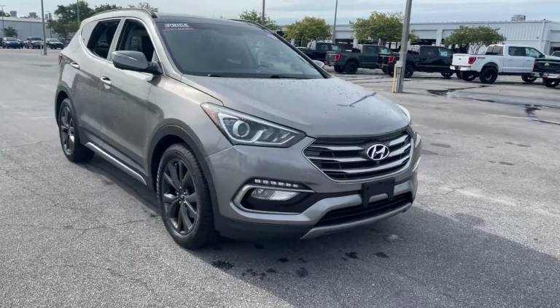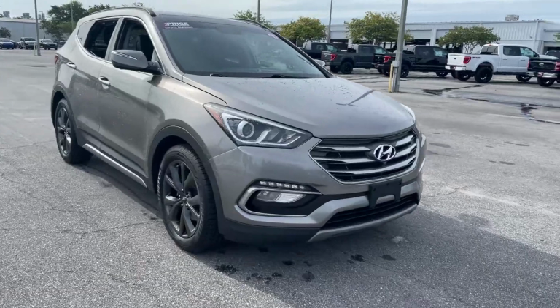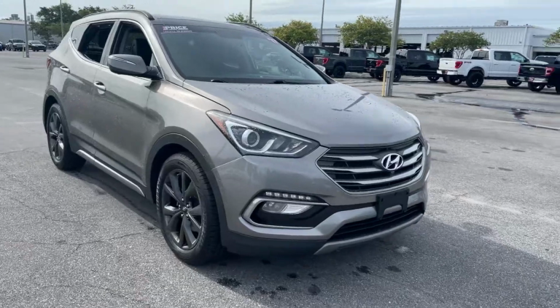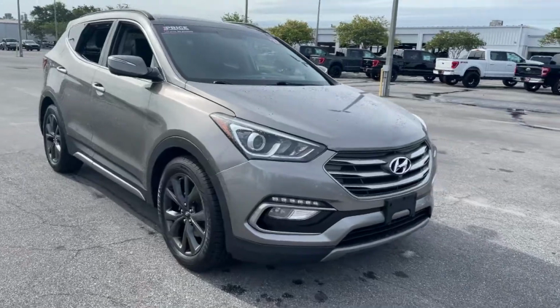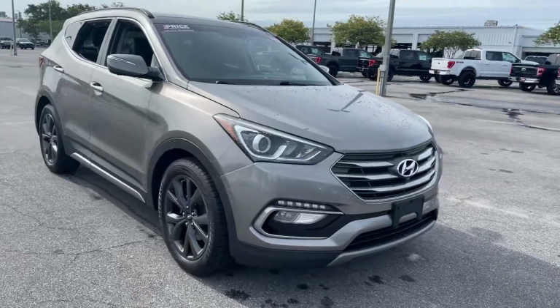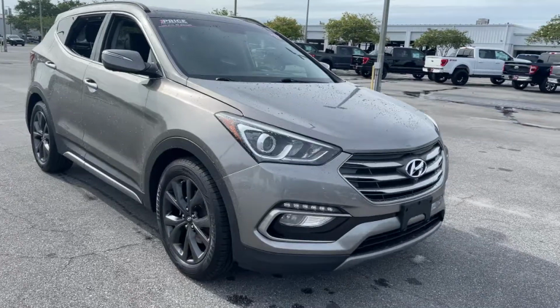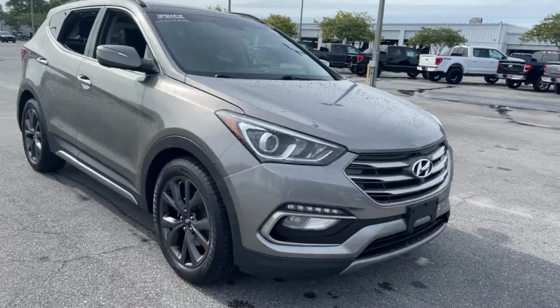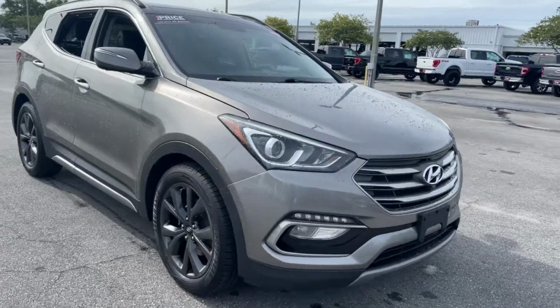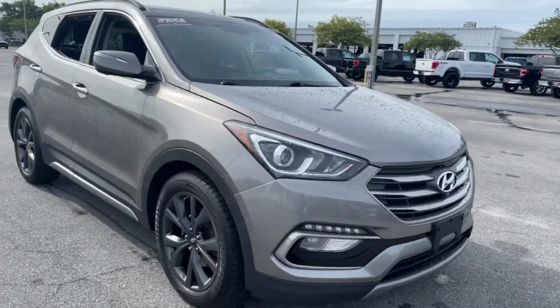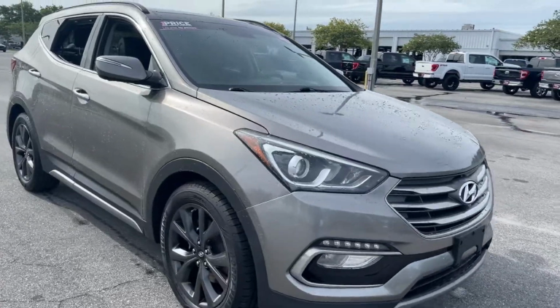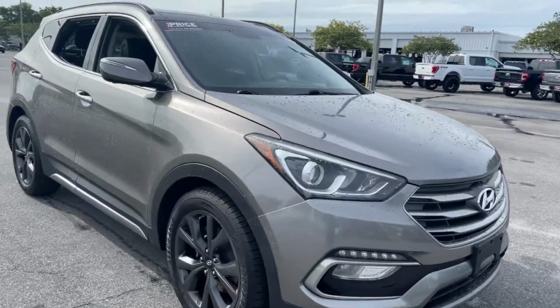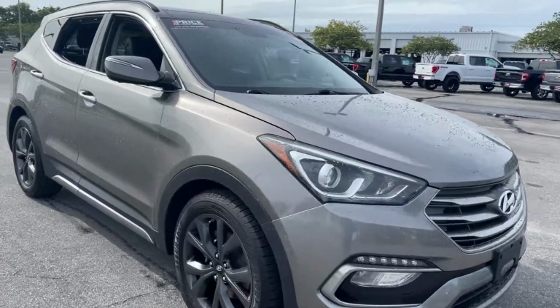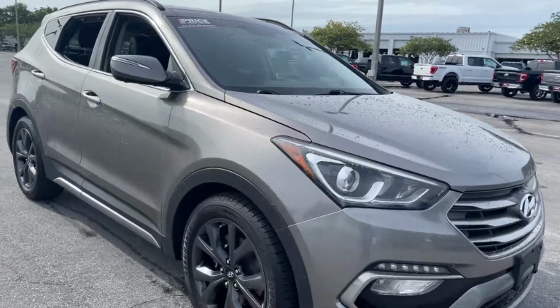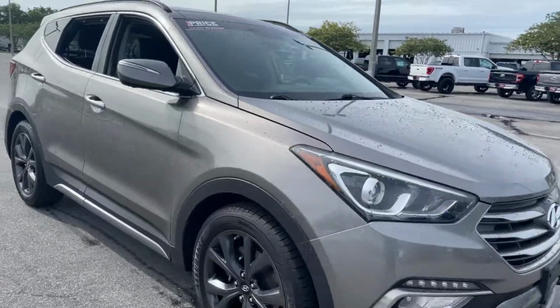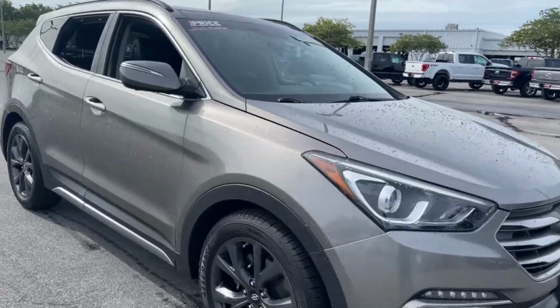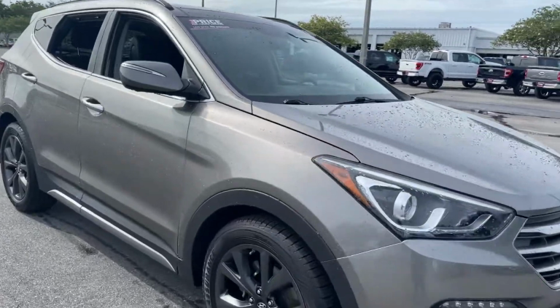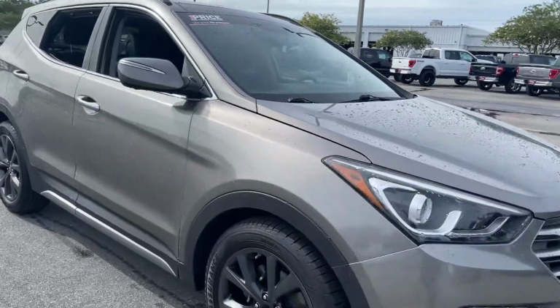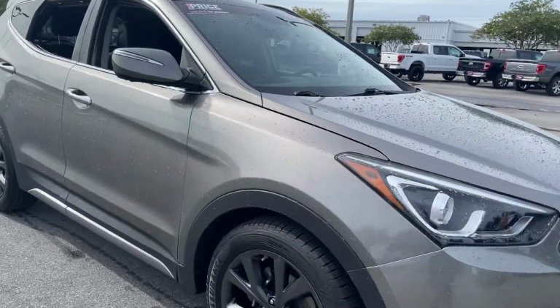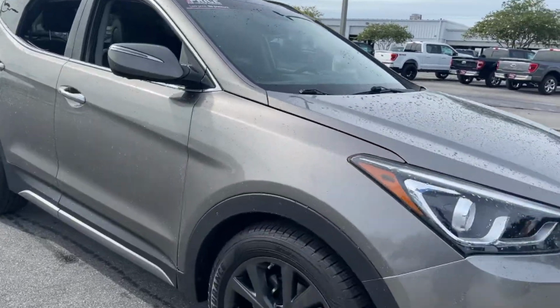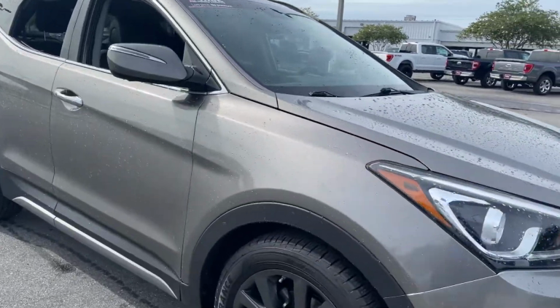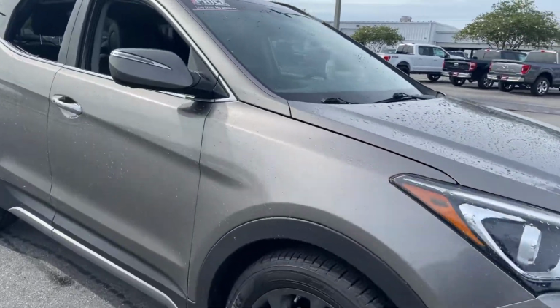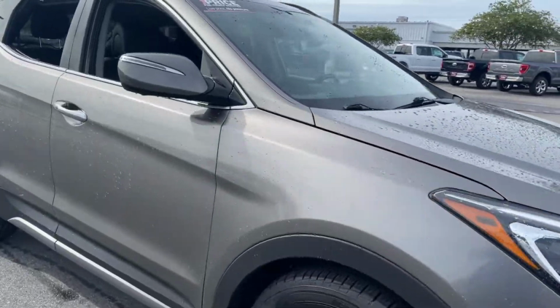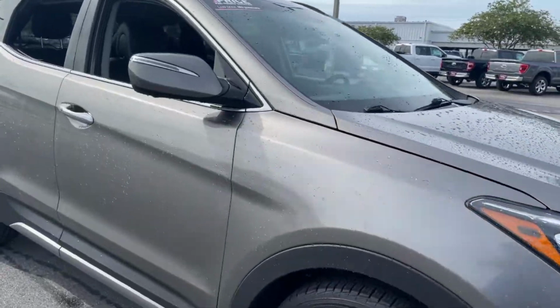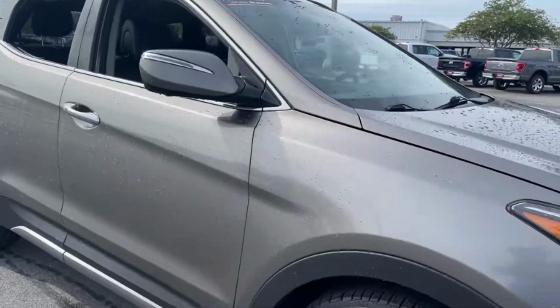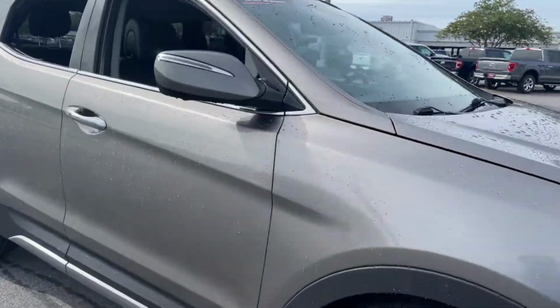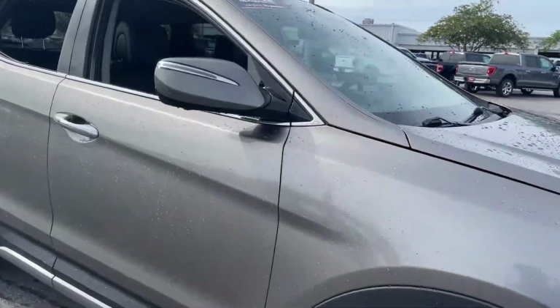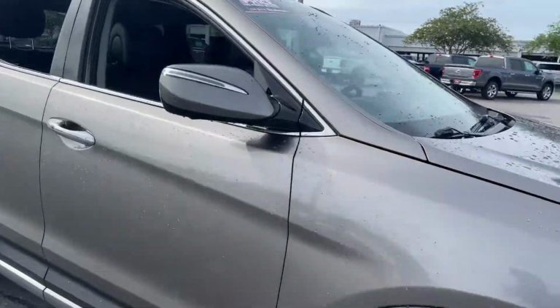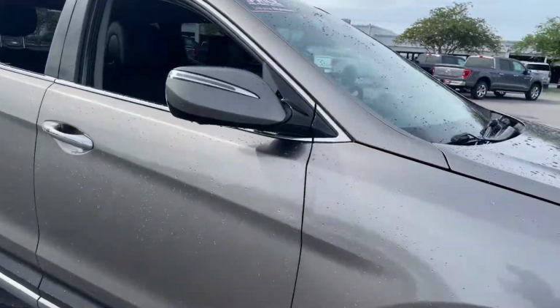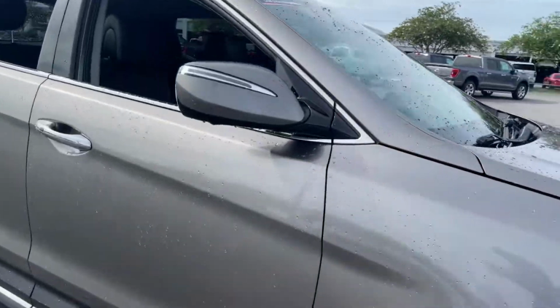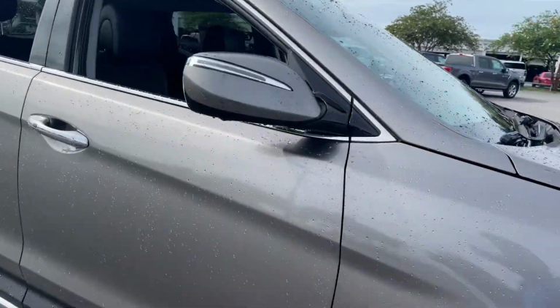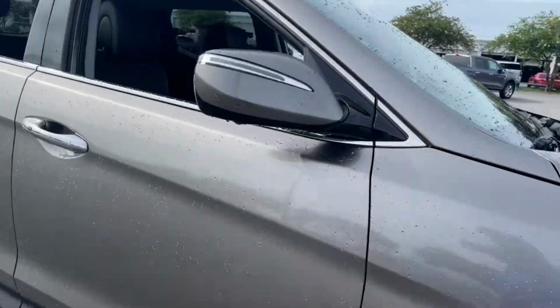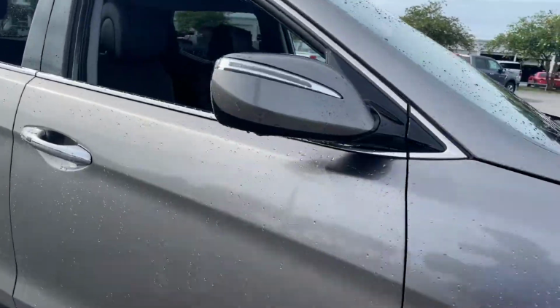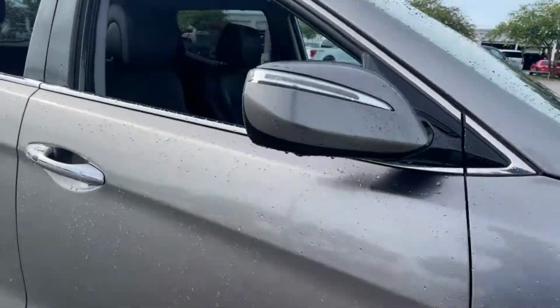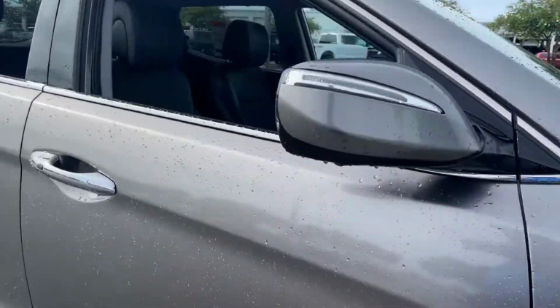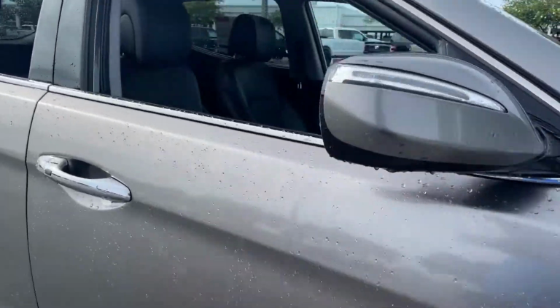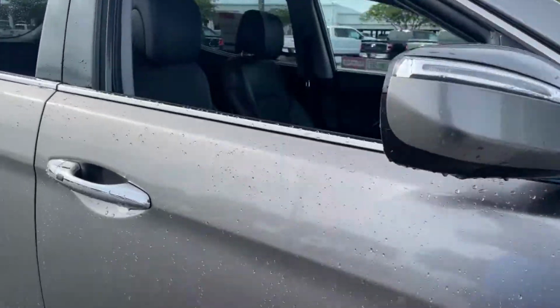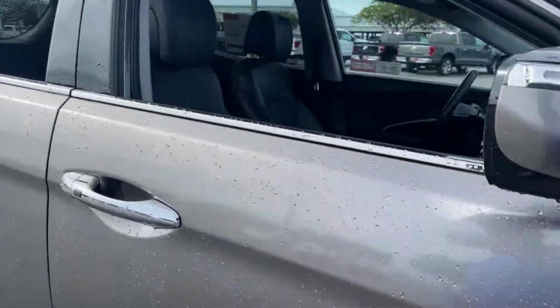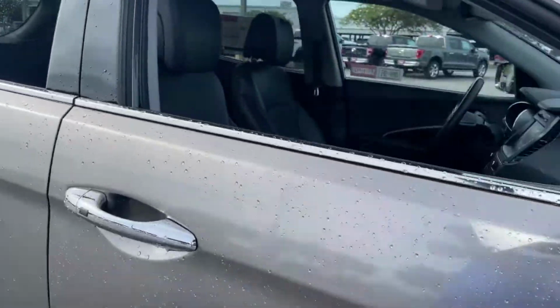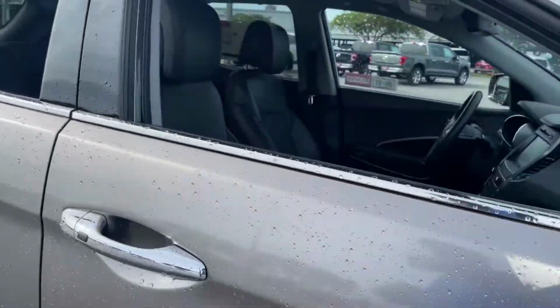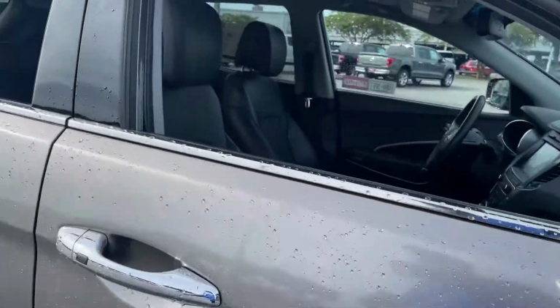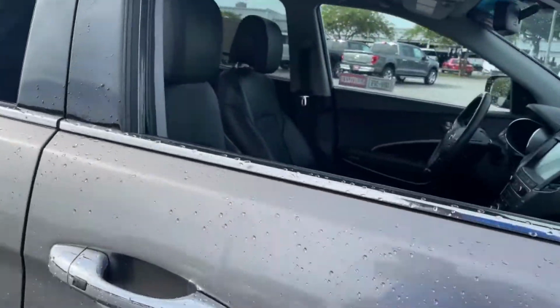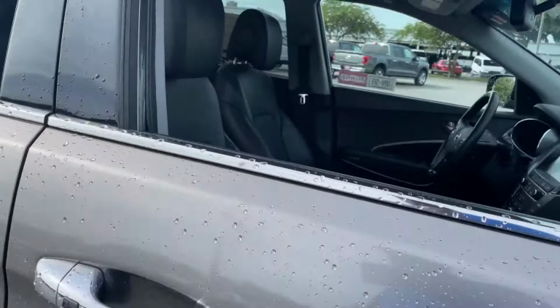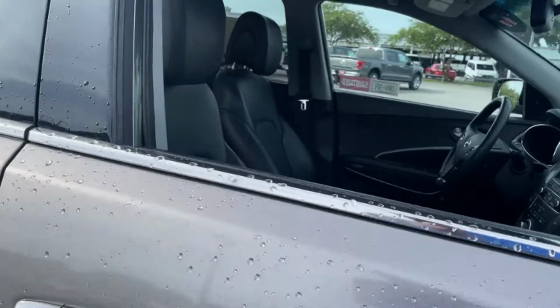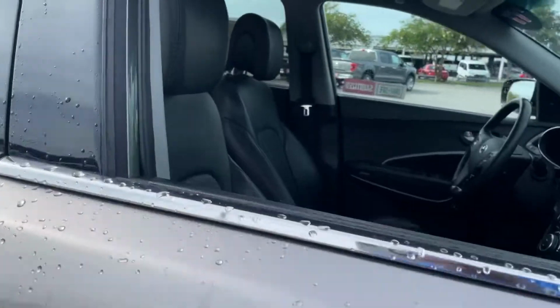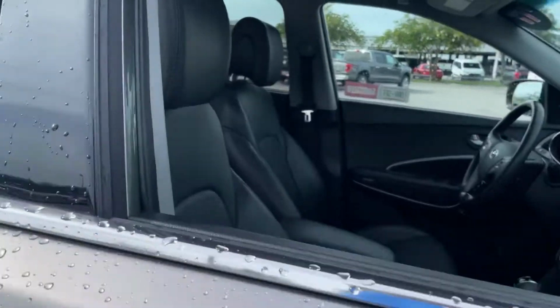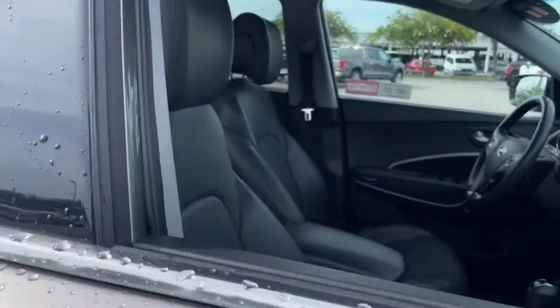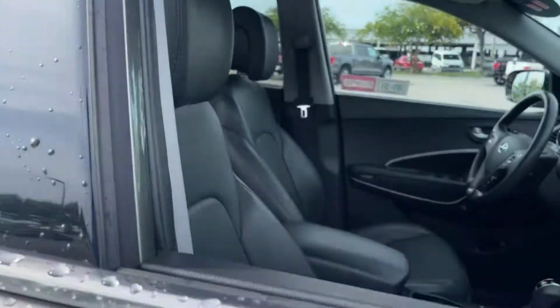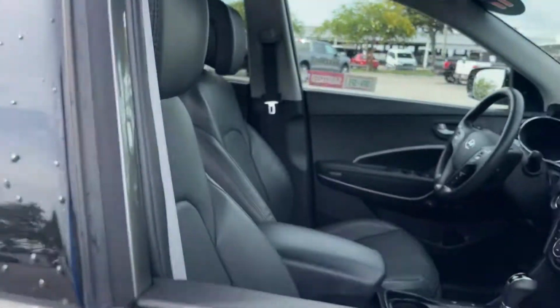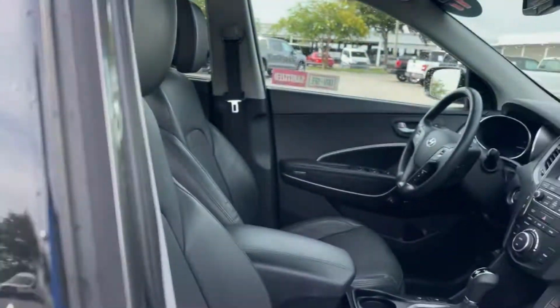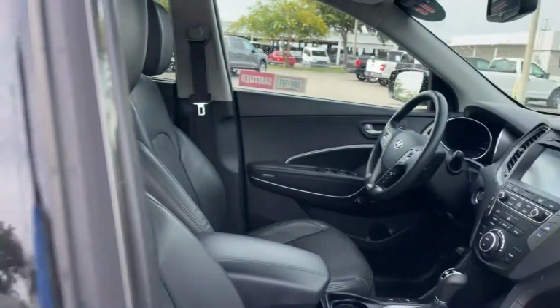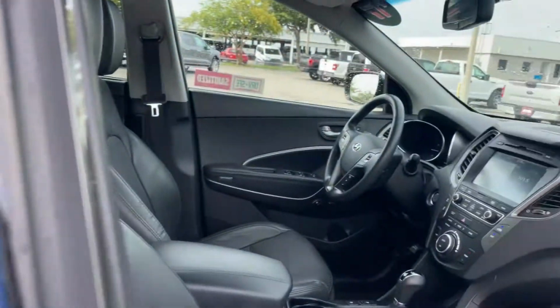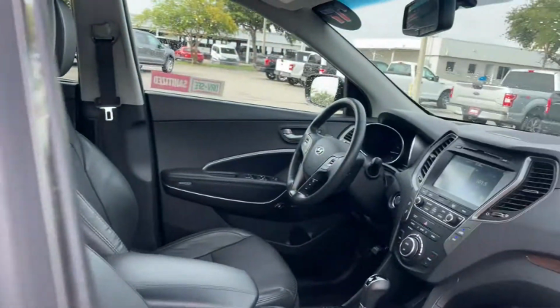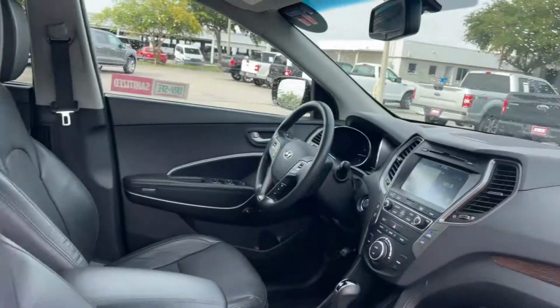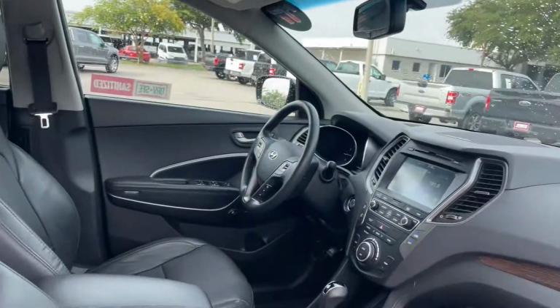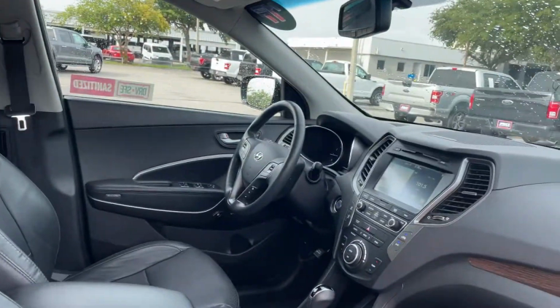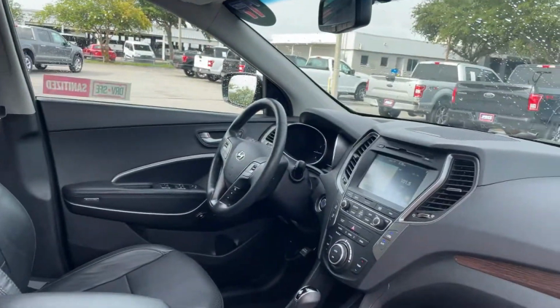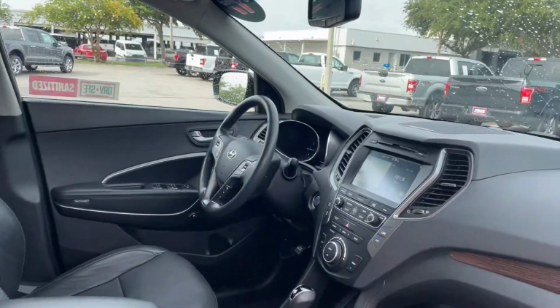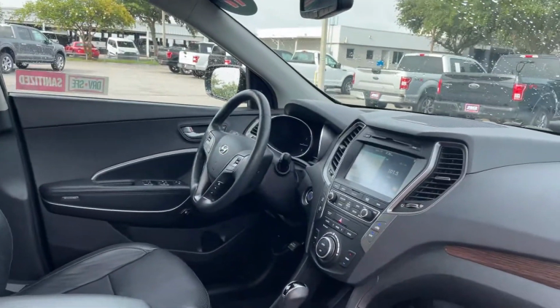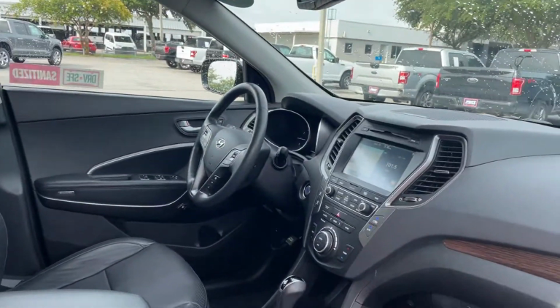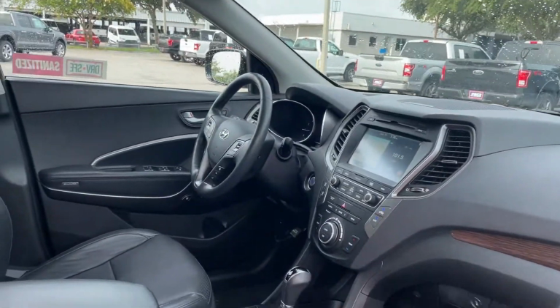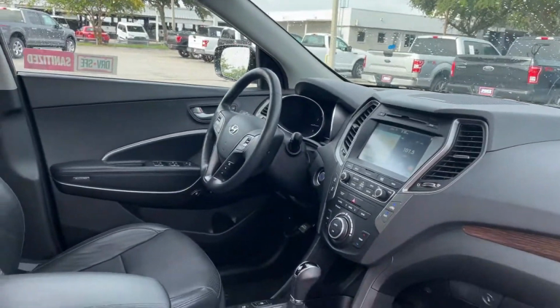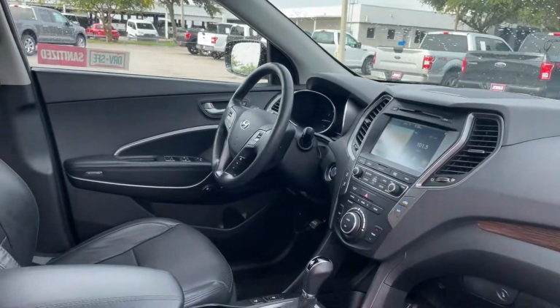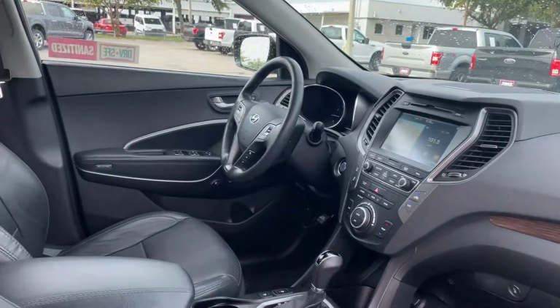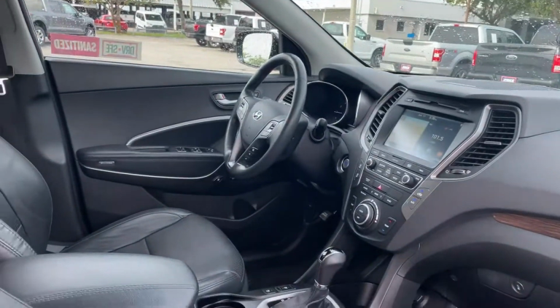This is a 2017 Hyundai Santa Fe Ultimate, brown over black leather interior.